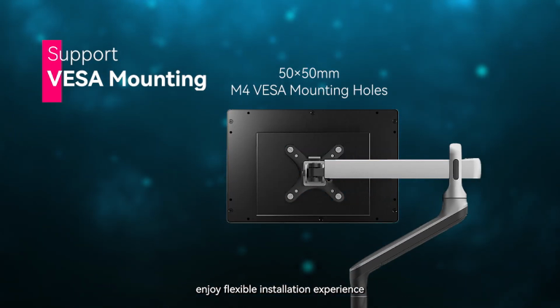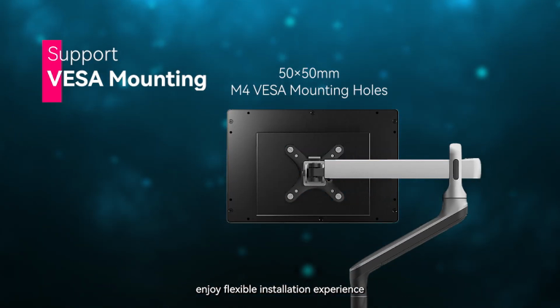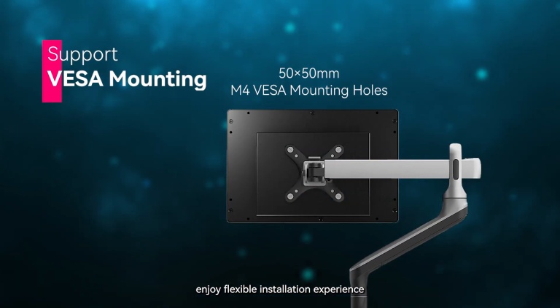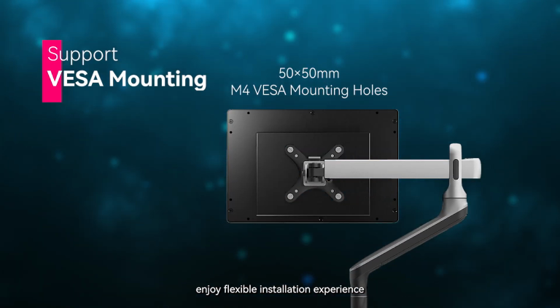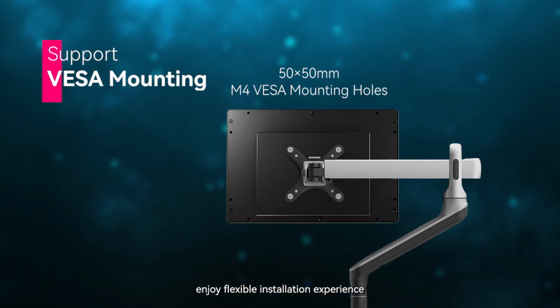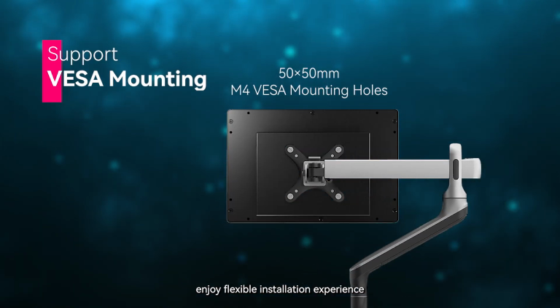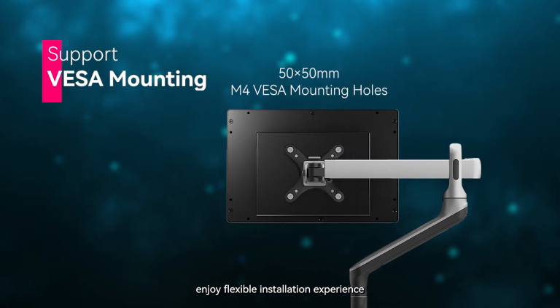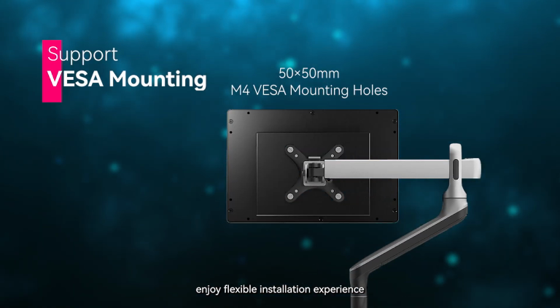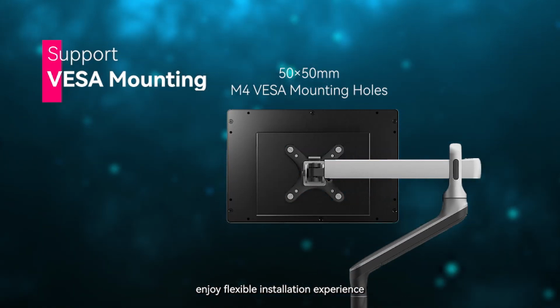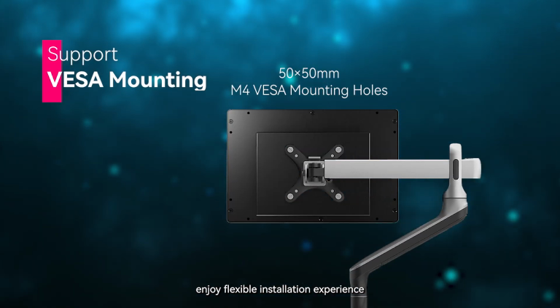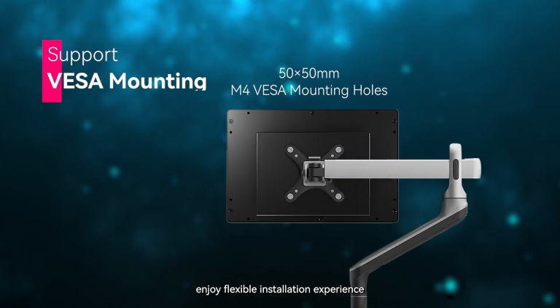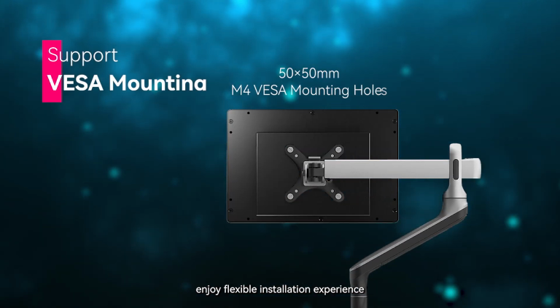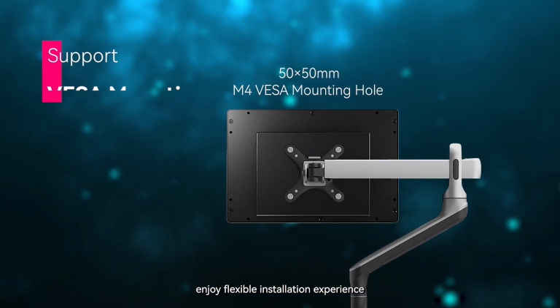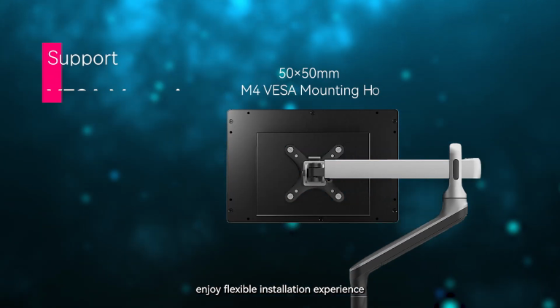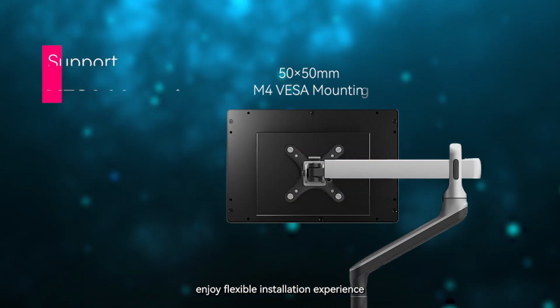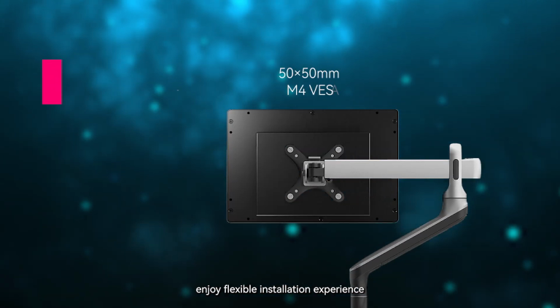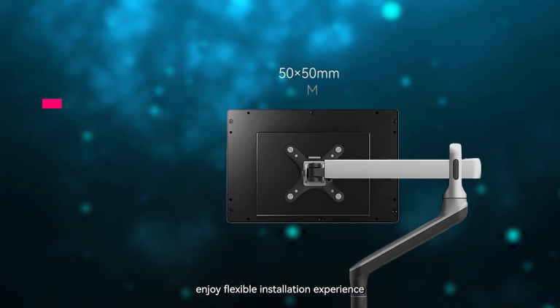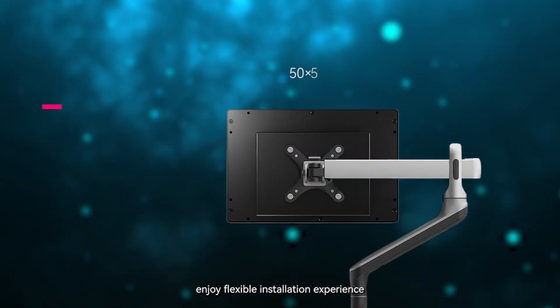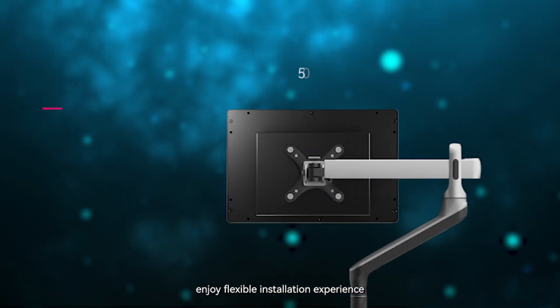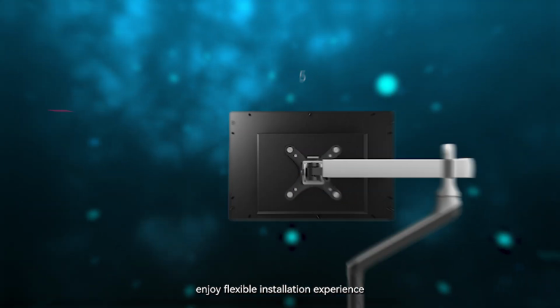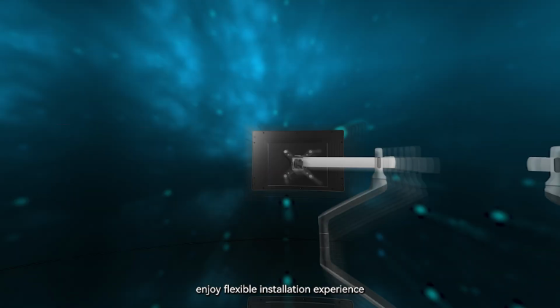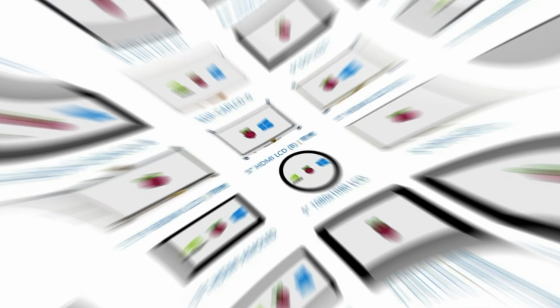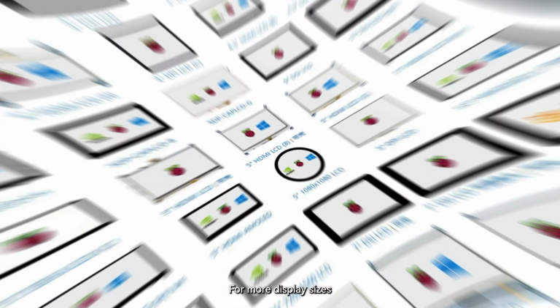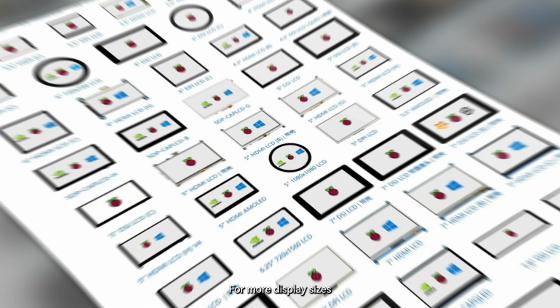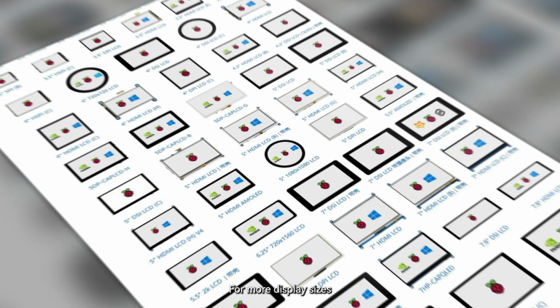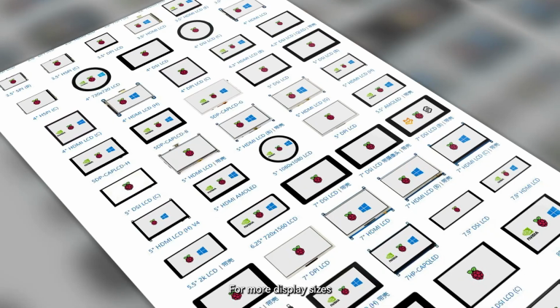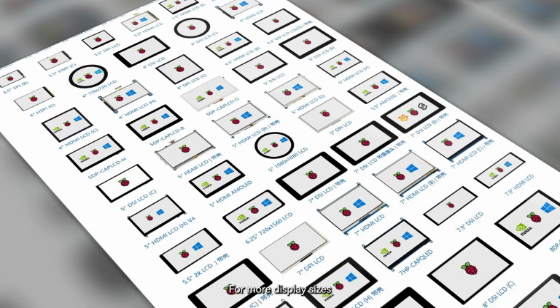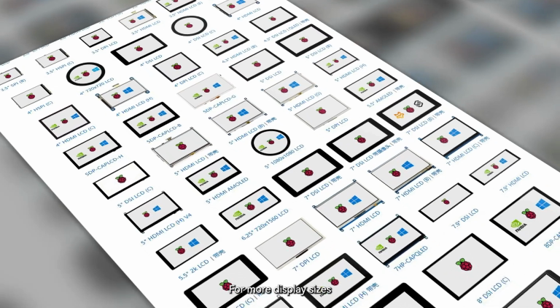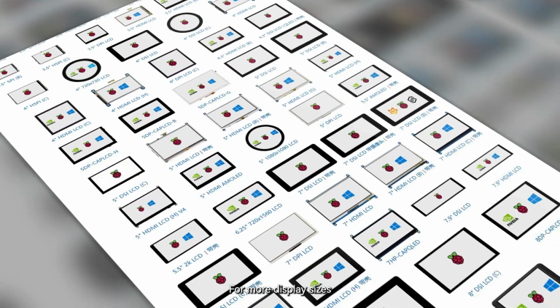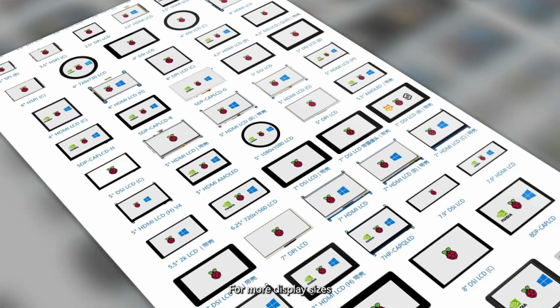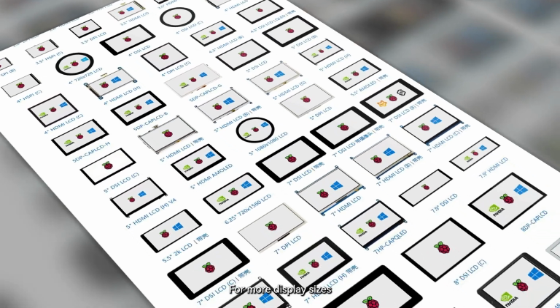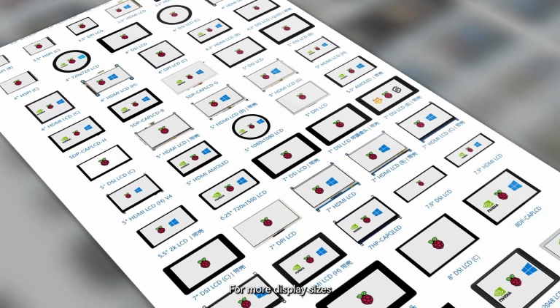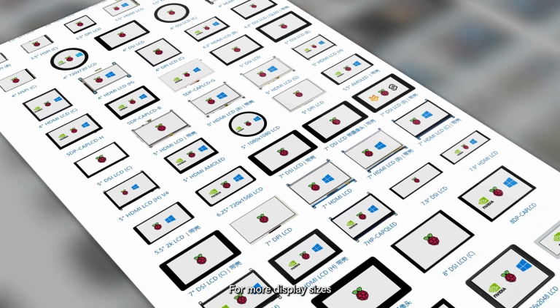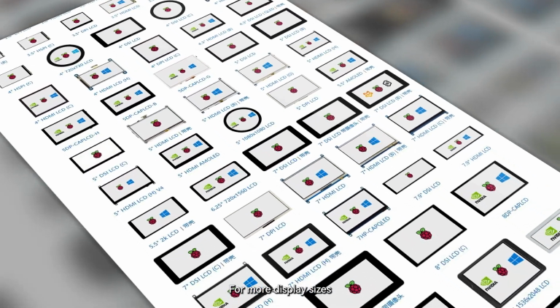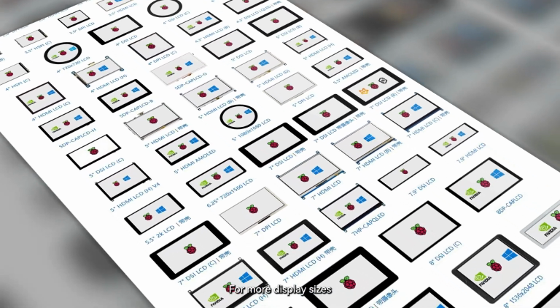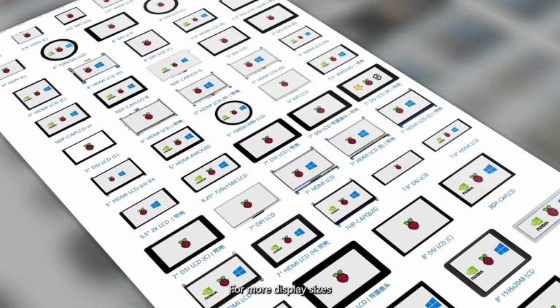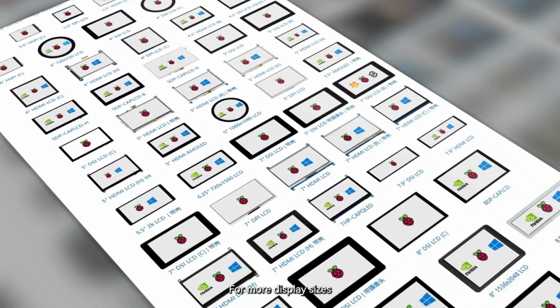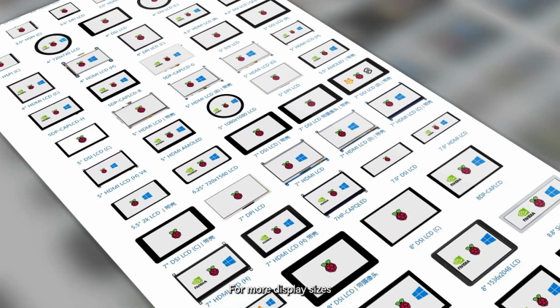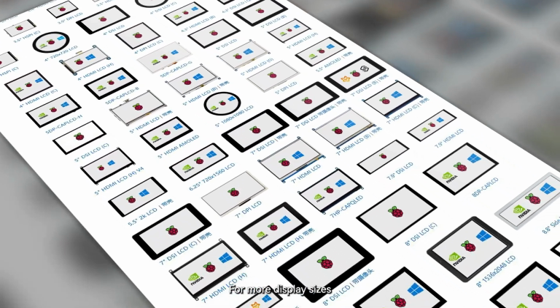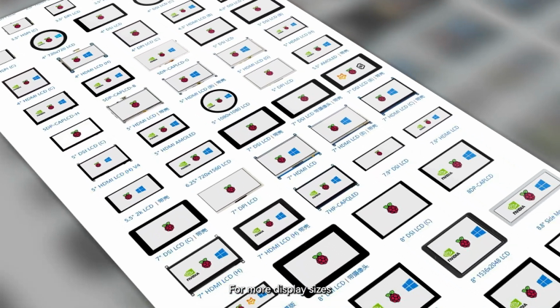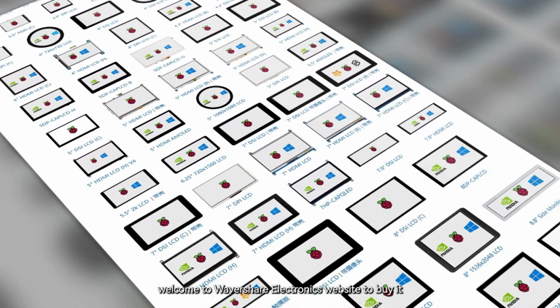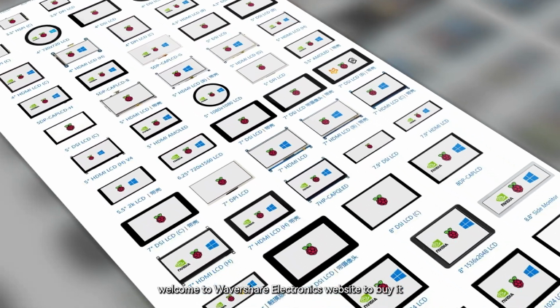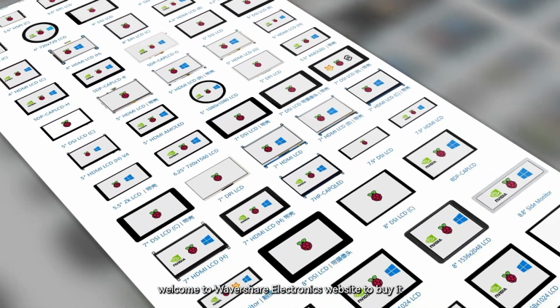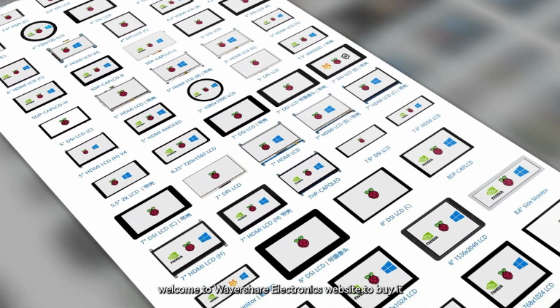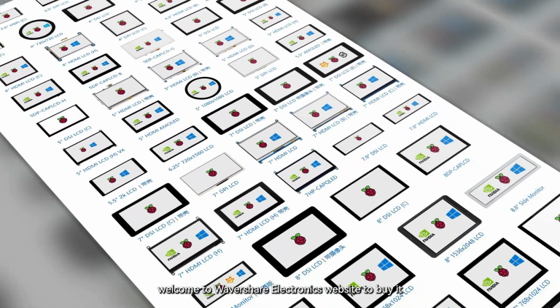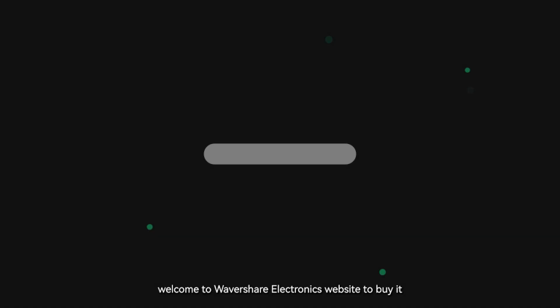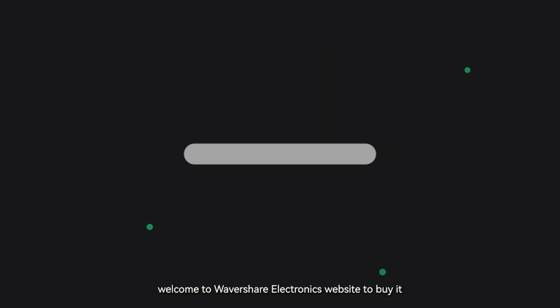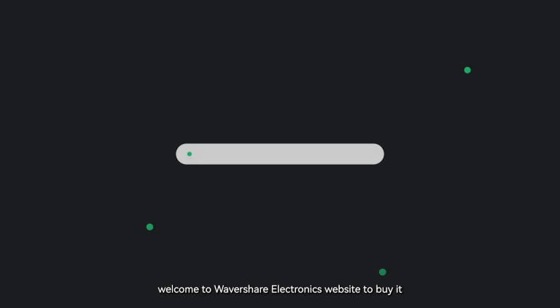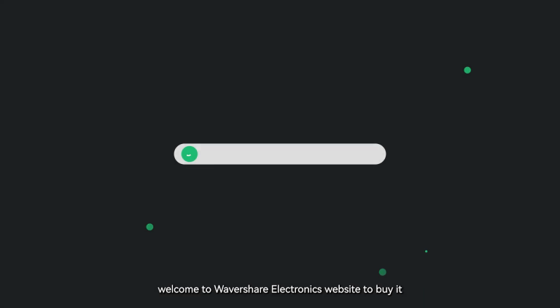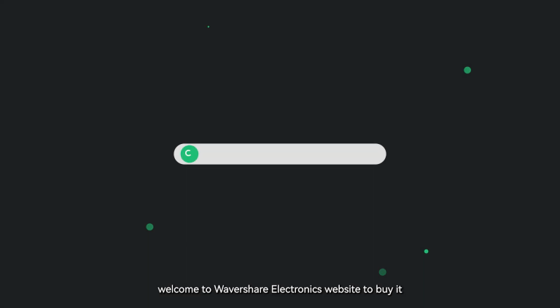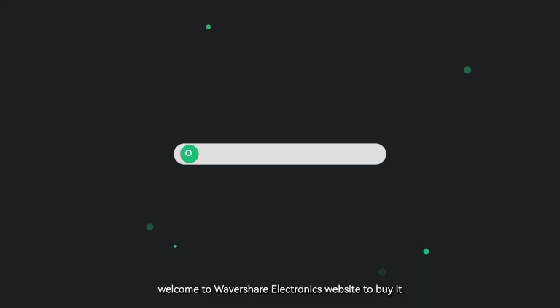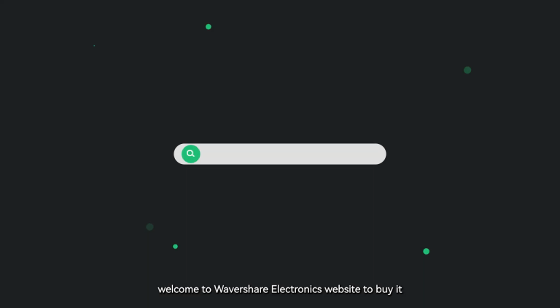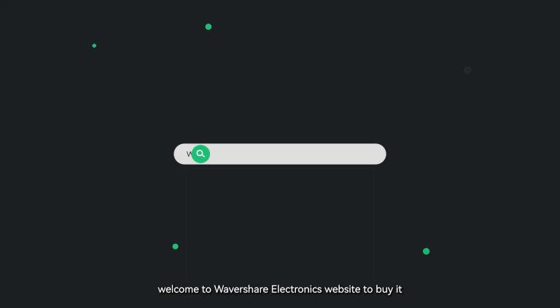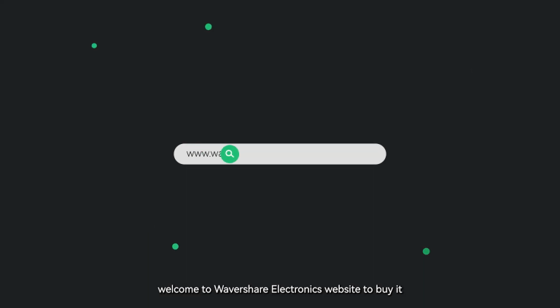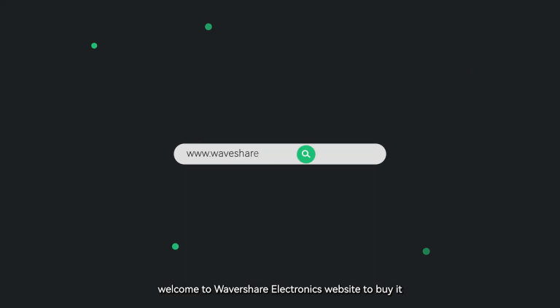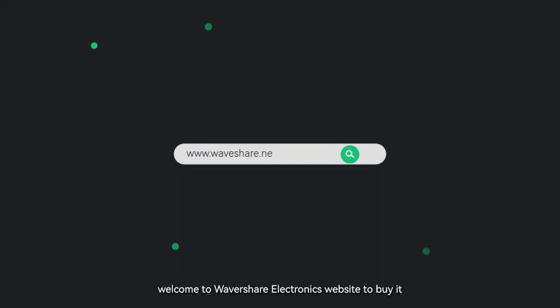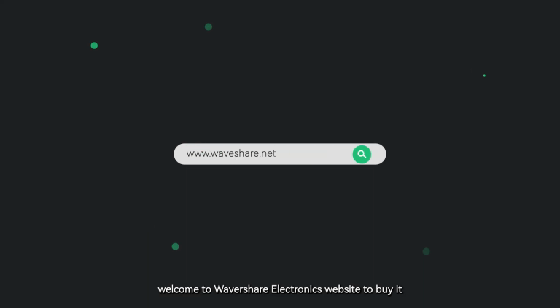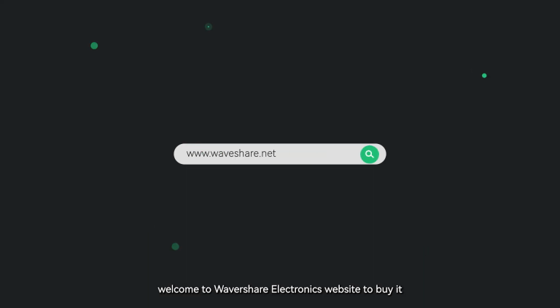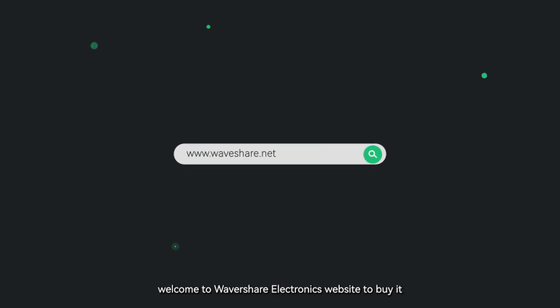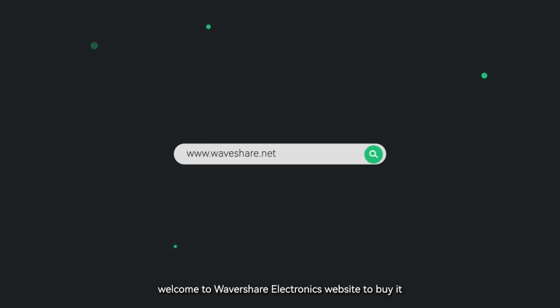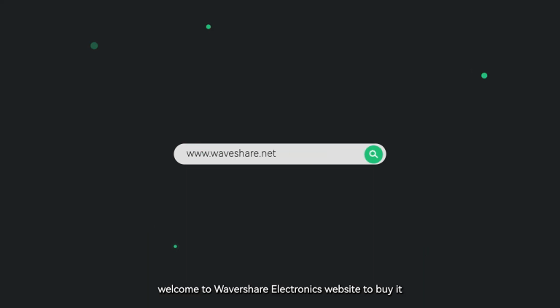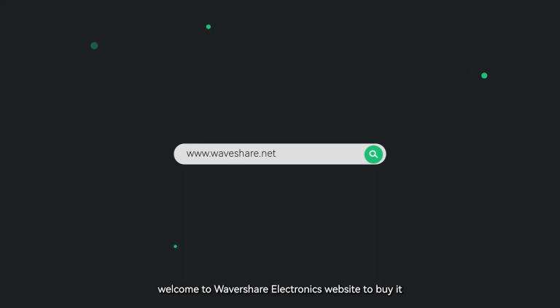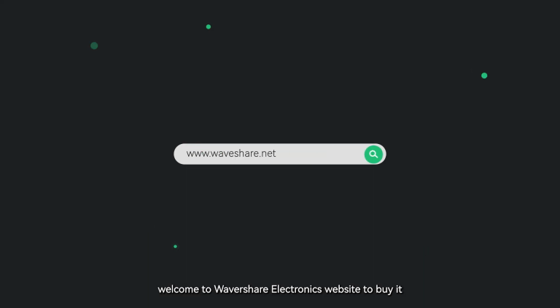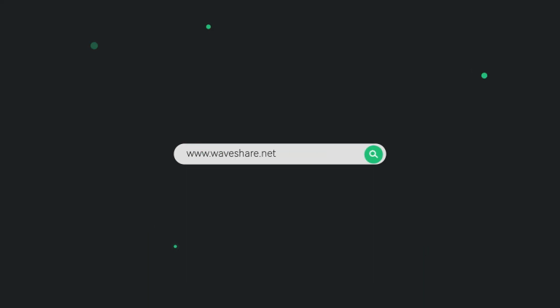For more display sizes, welcome to Waveshare Electronics' website to buy.